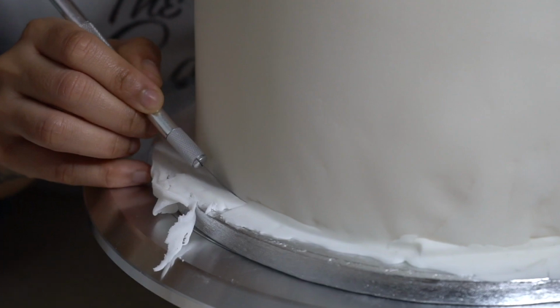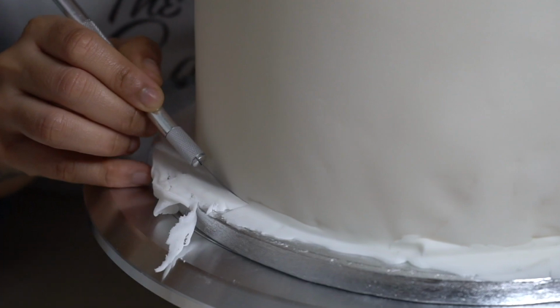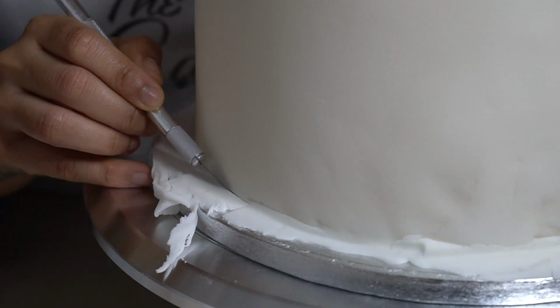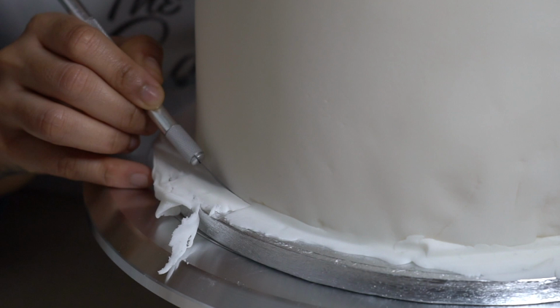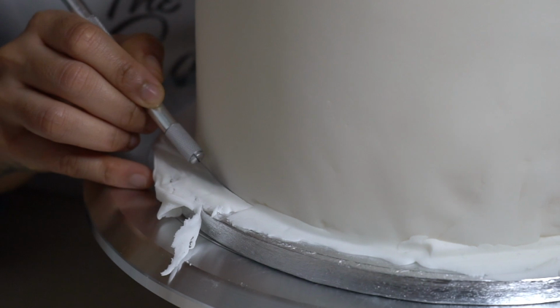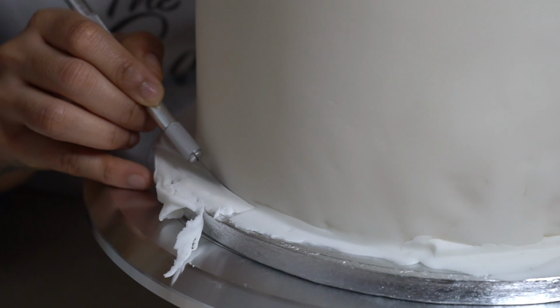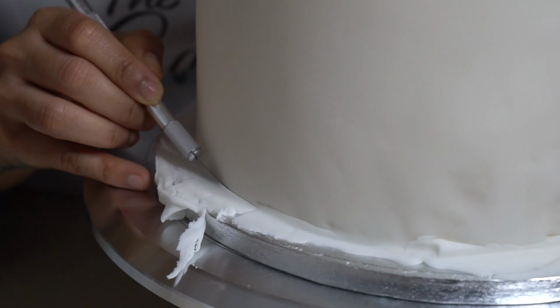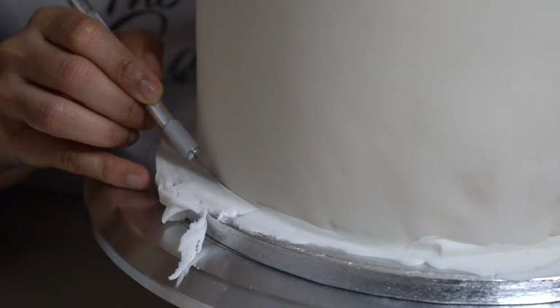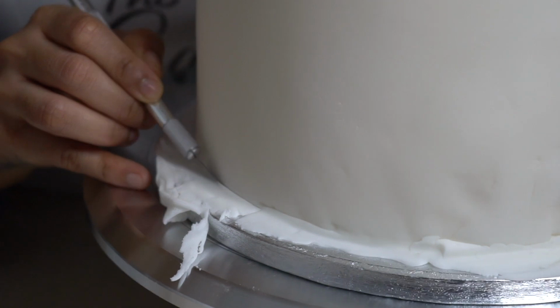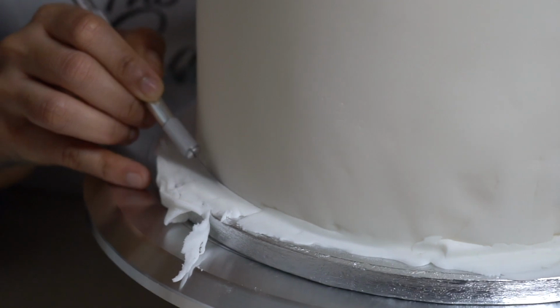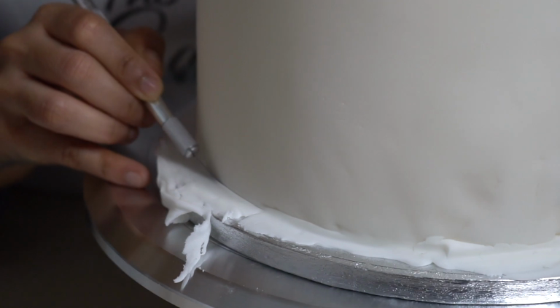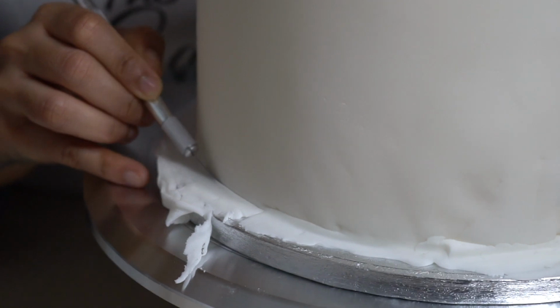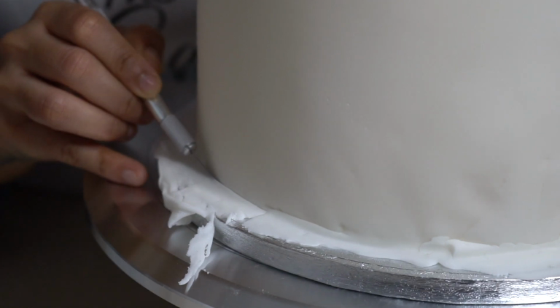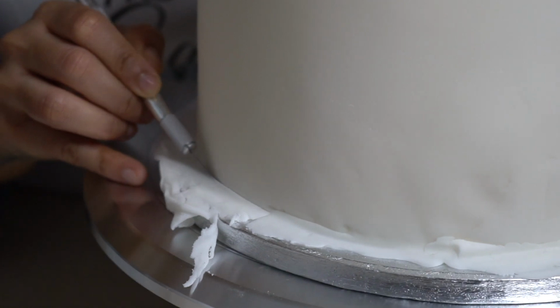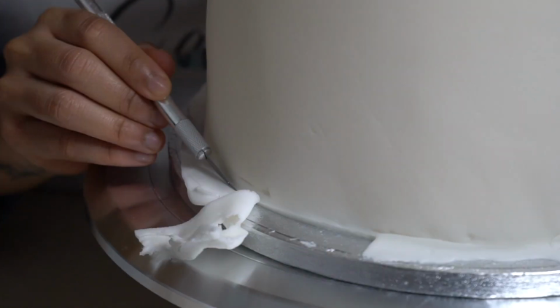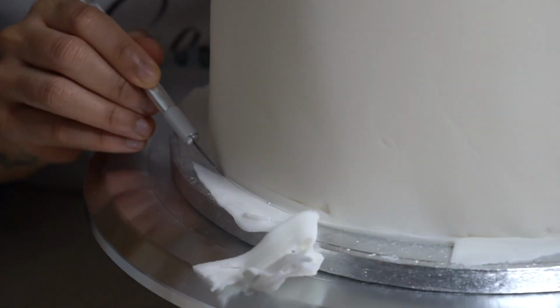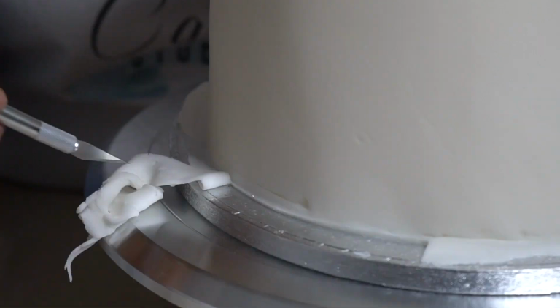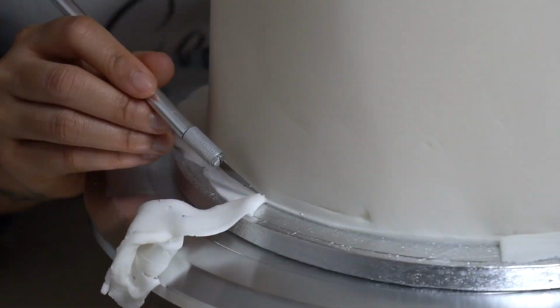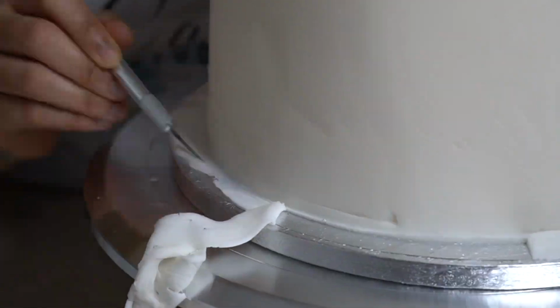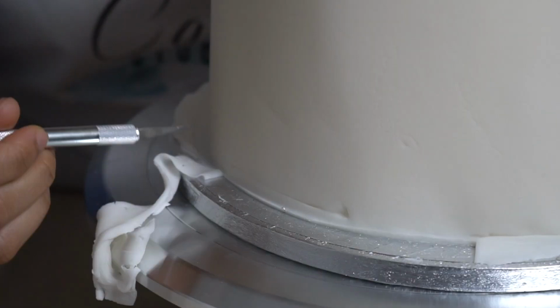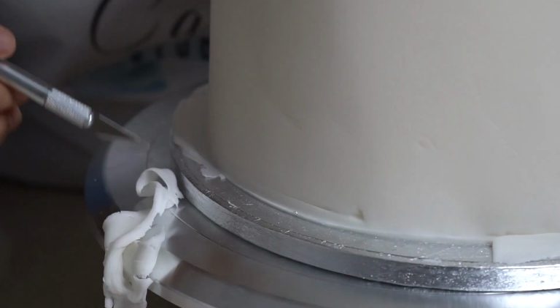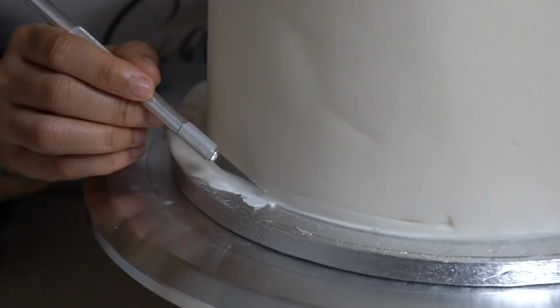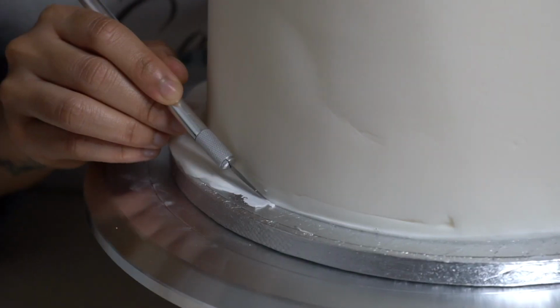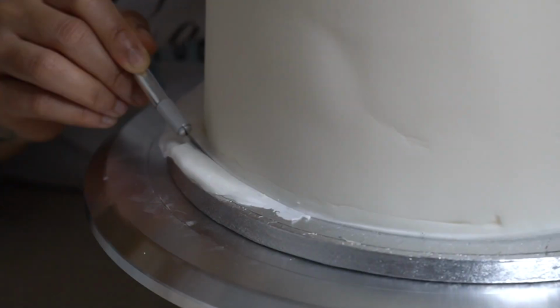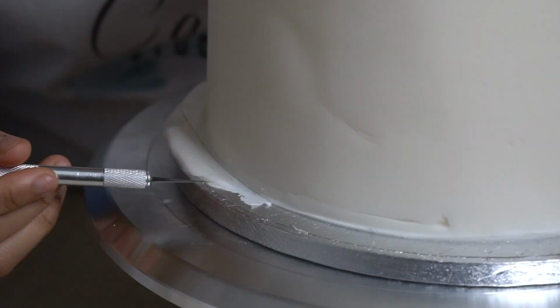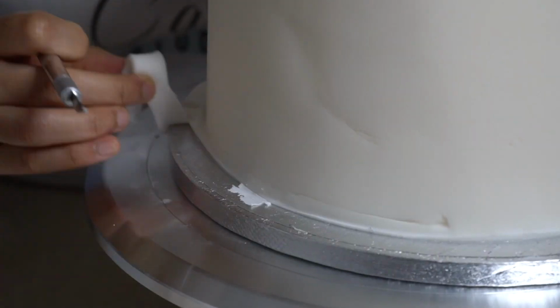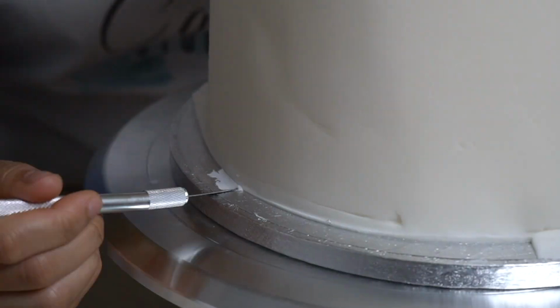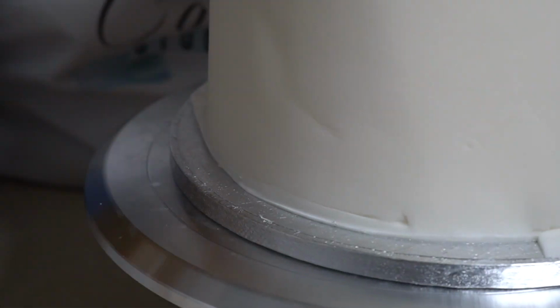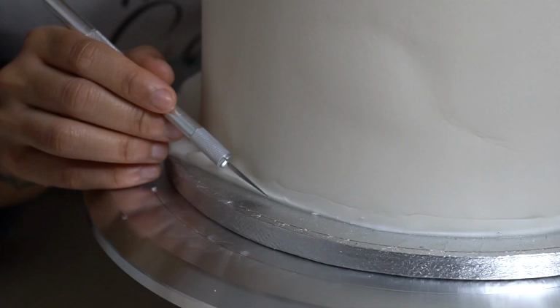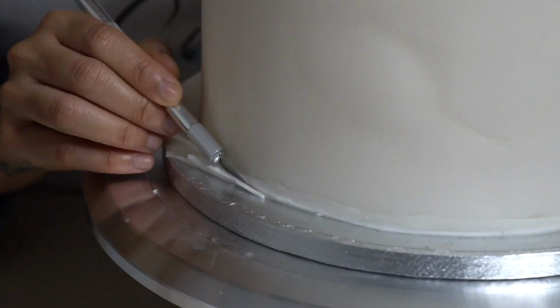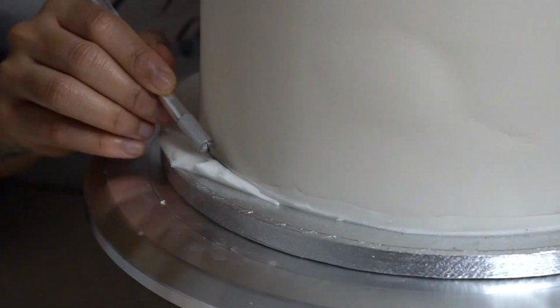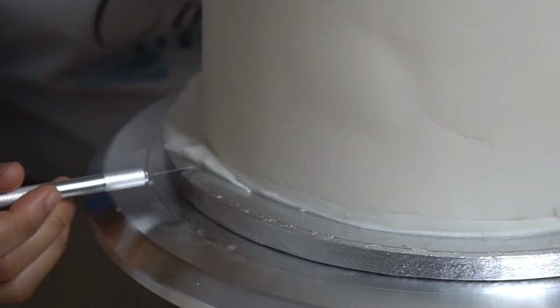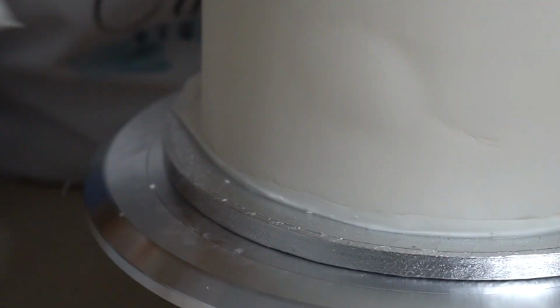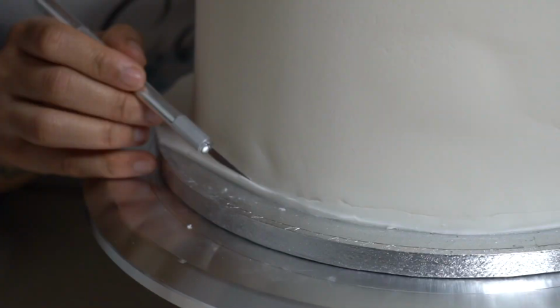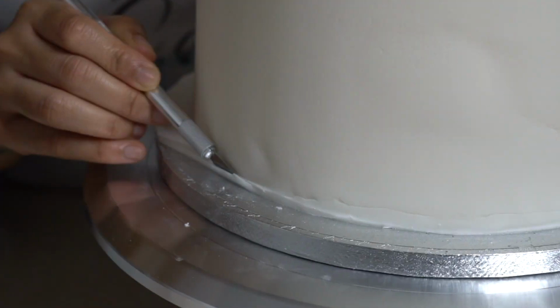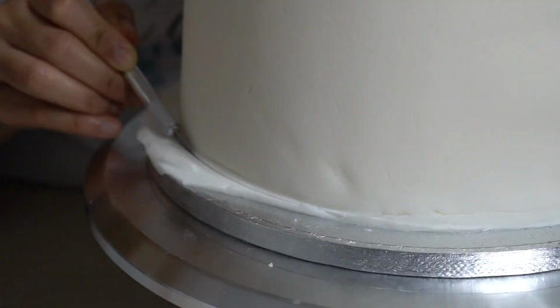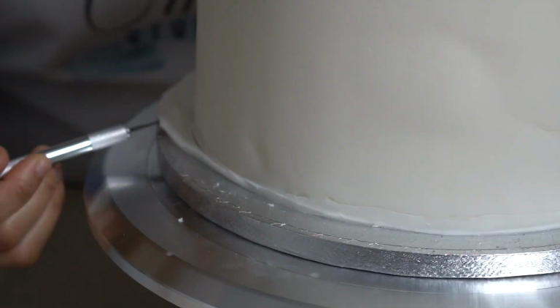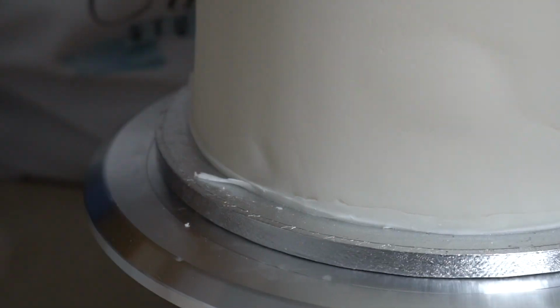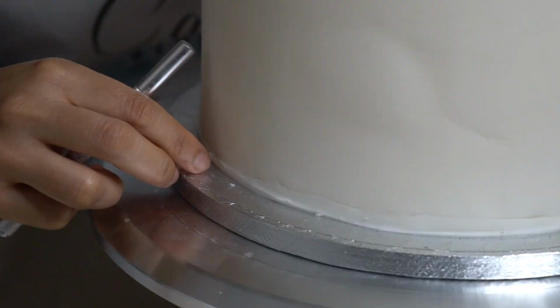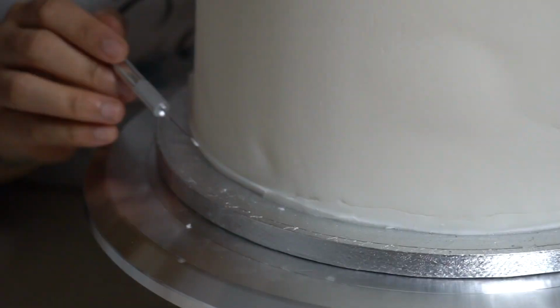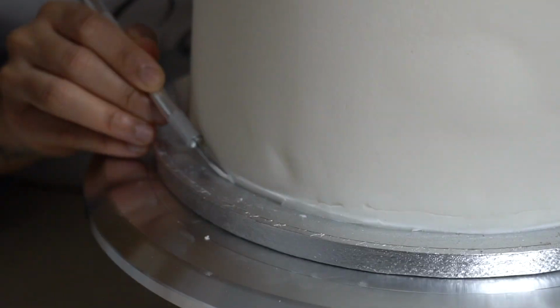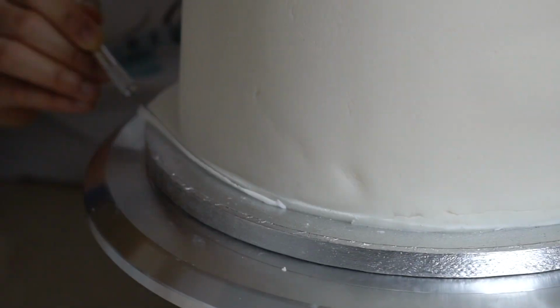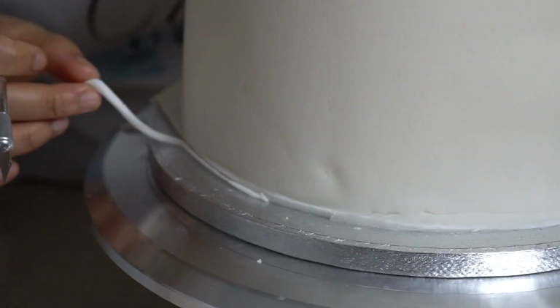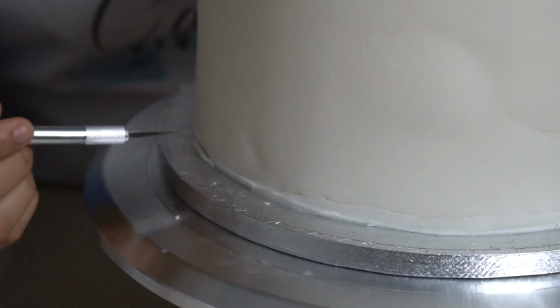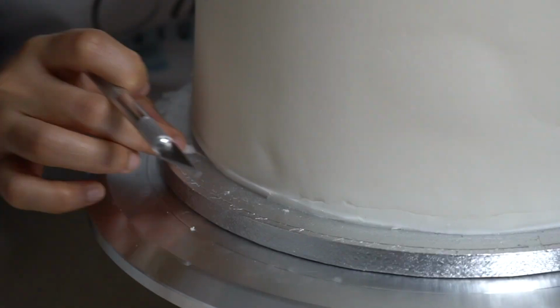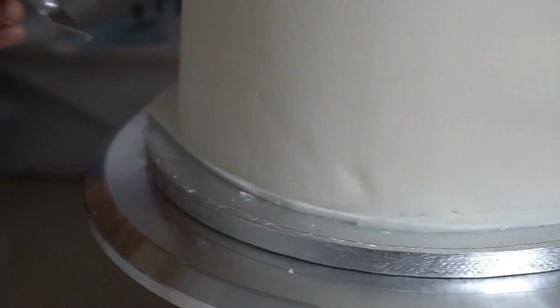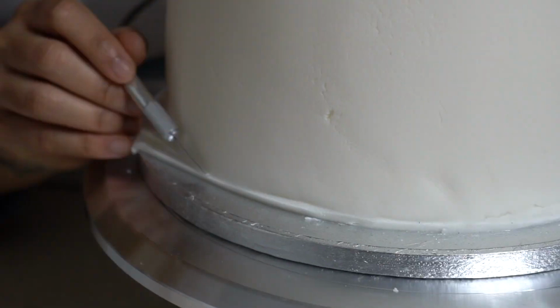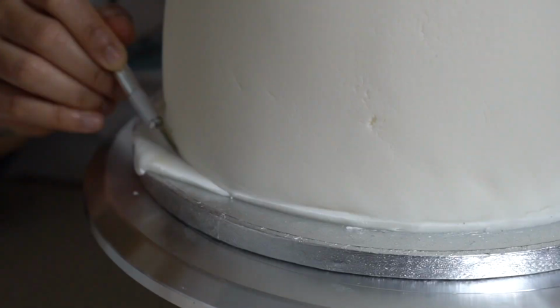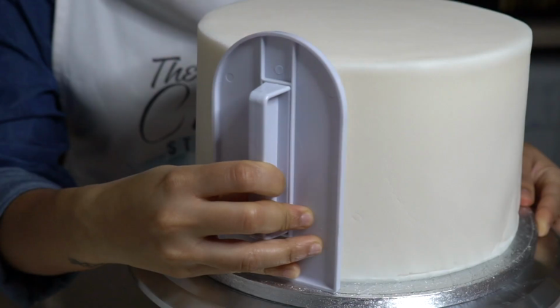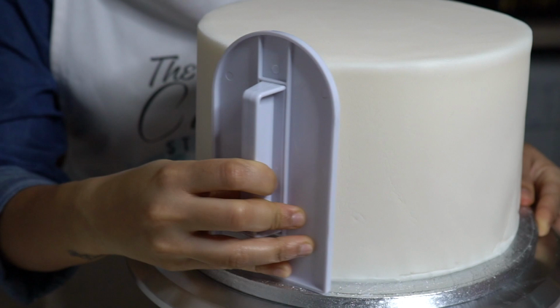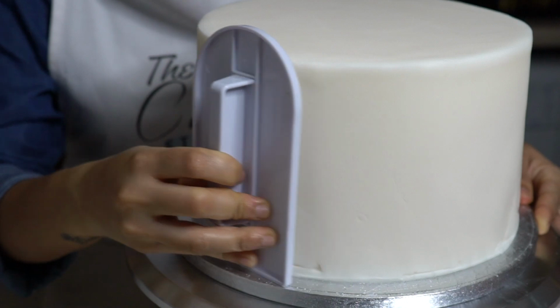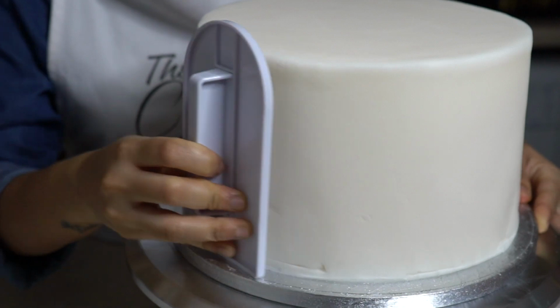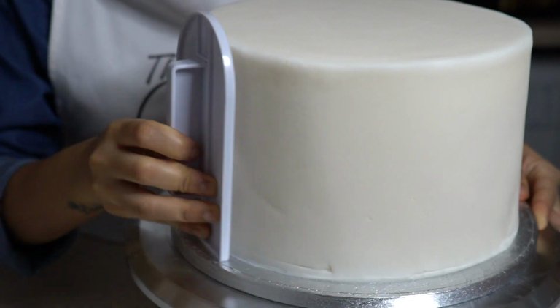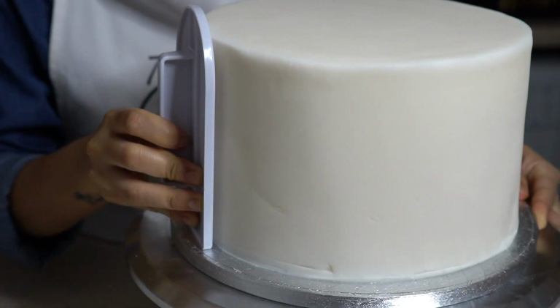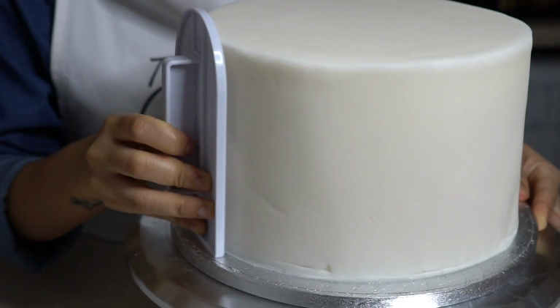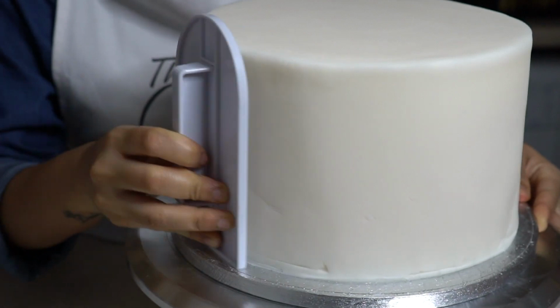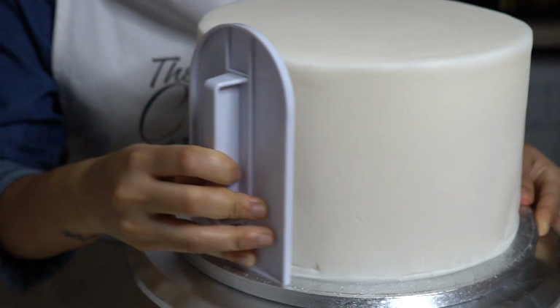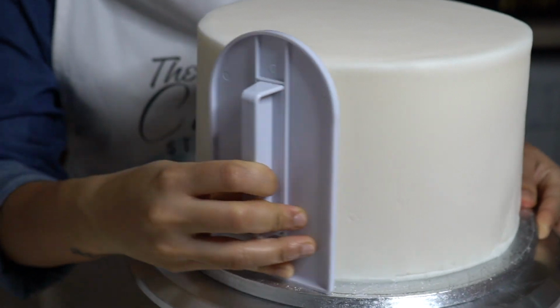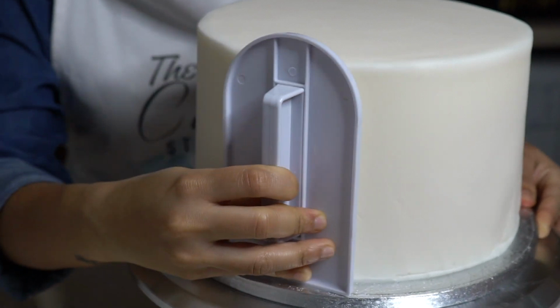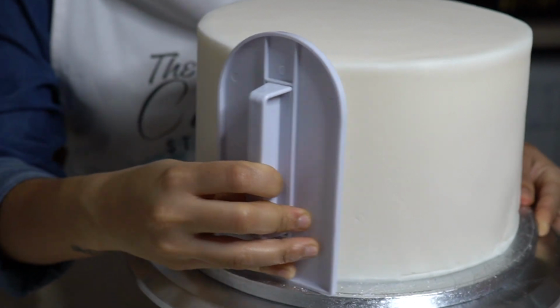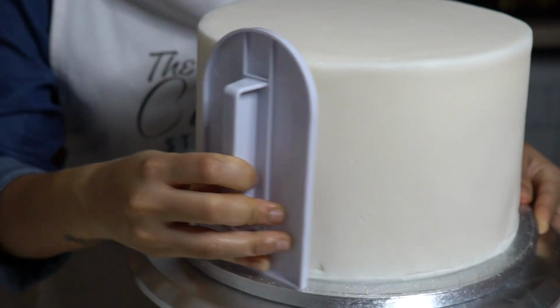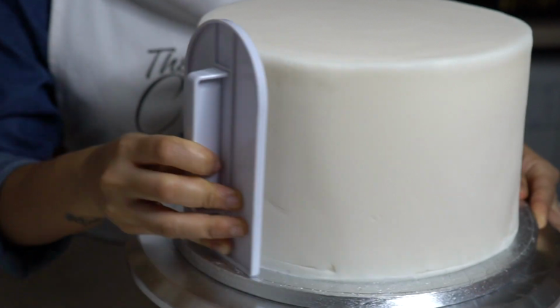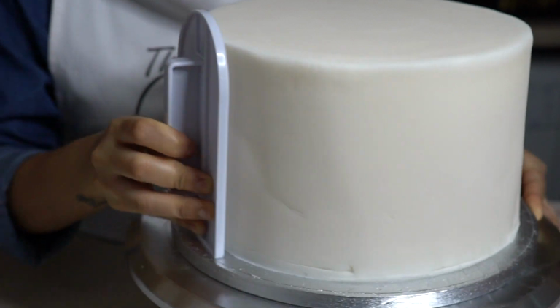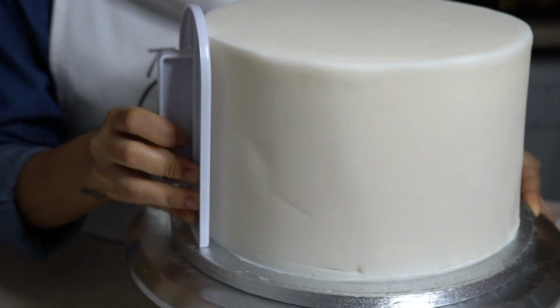Then cut off the excess fondant on the cake board. Now smooth out the bottom.